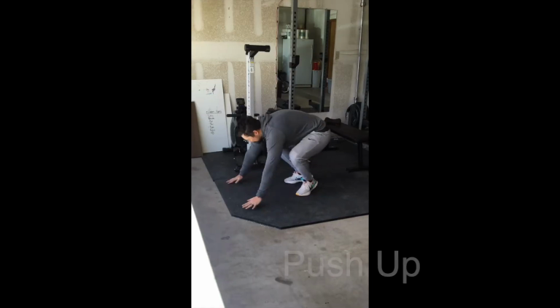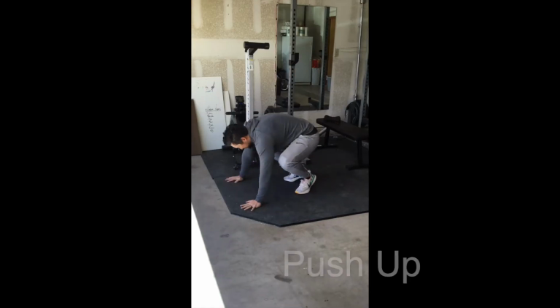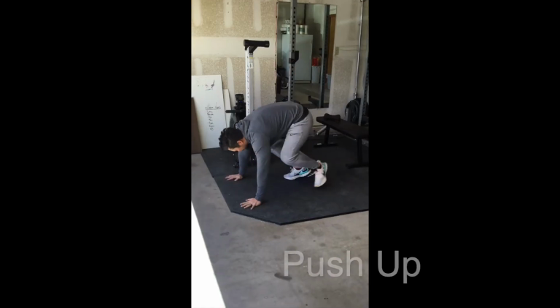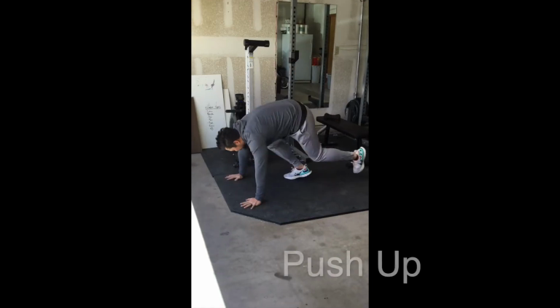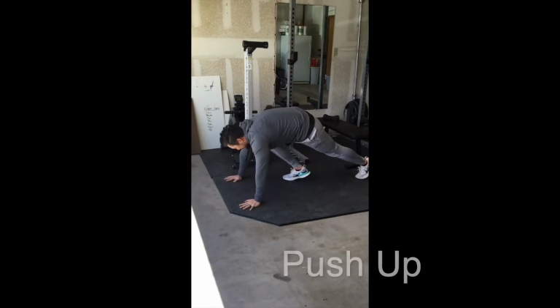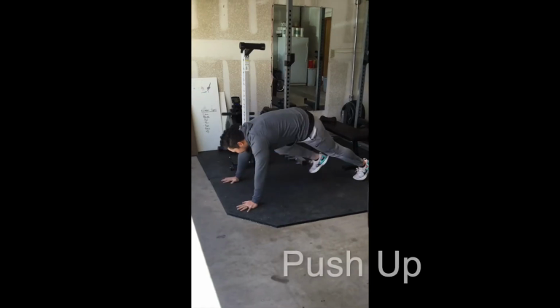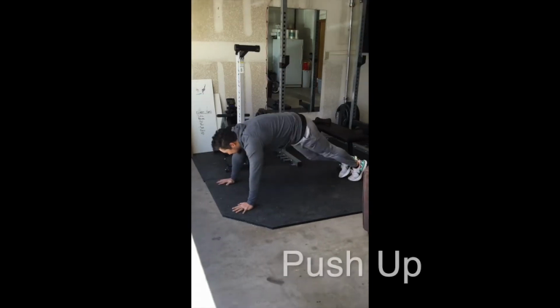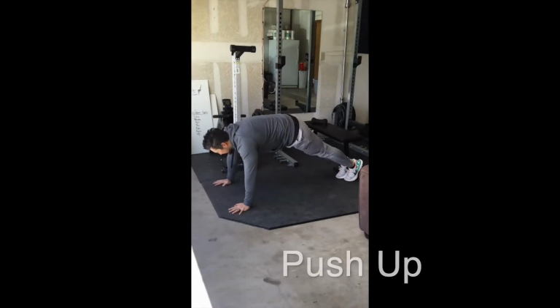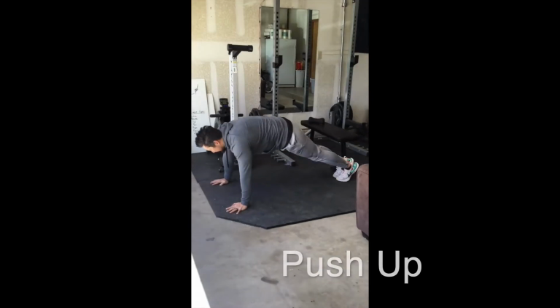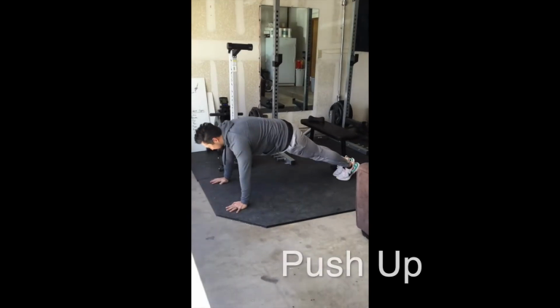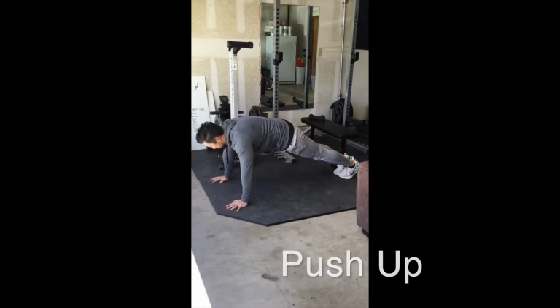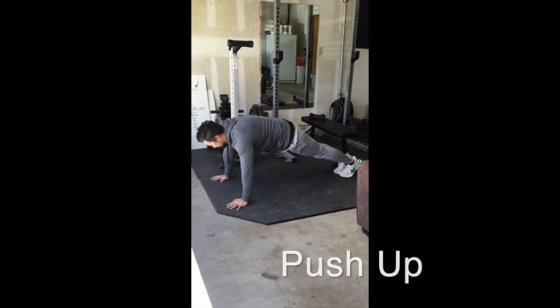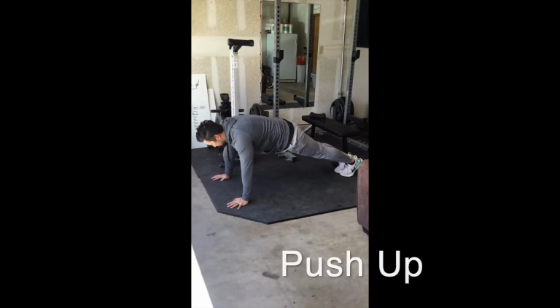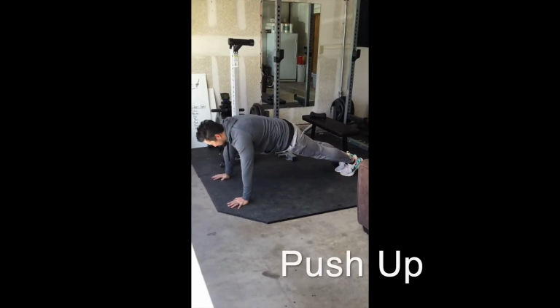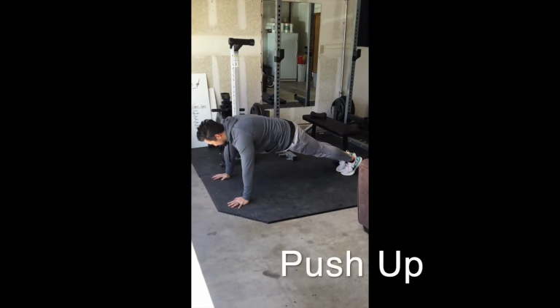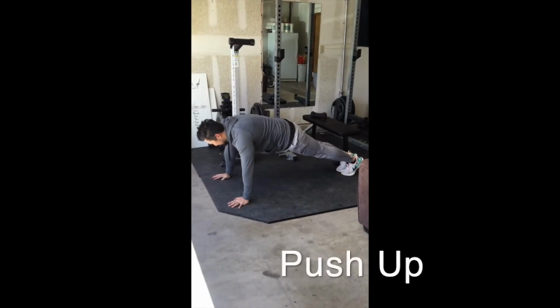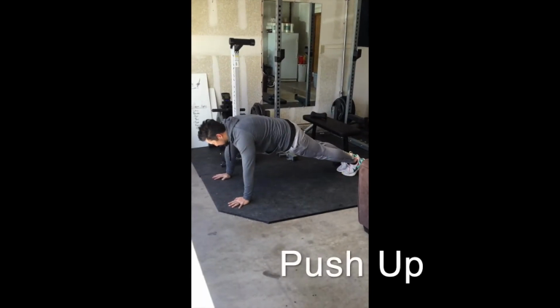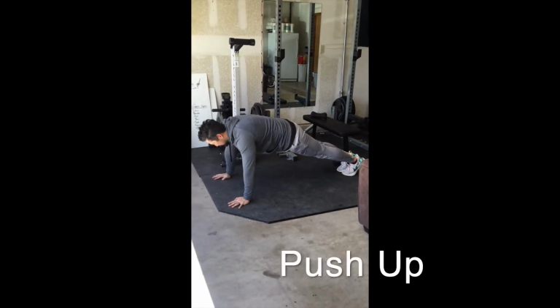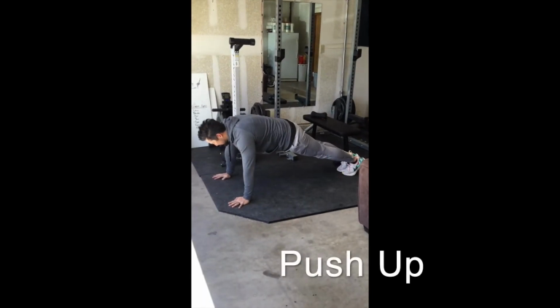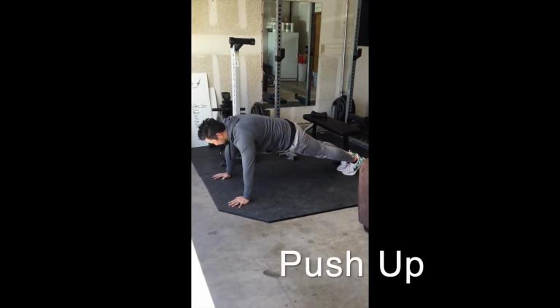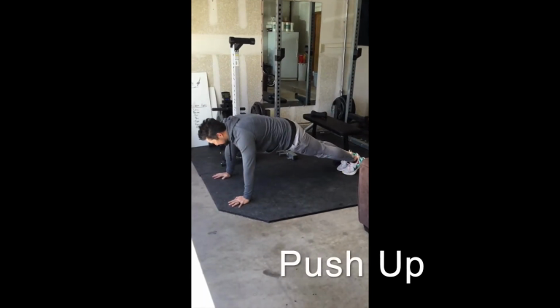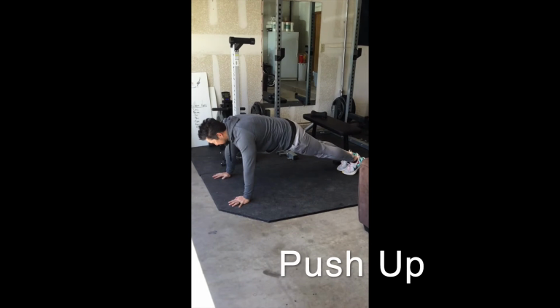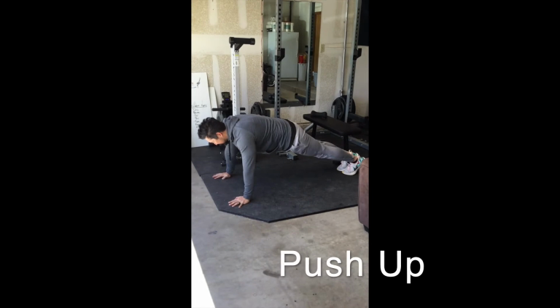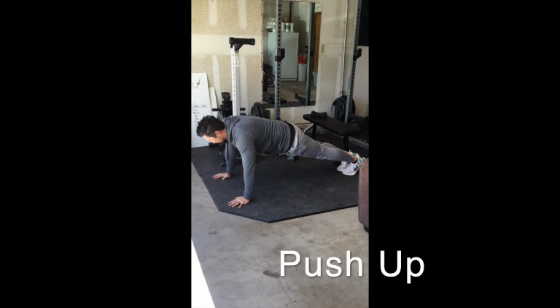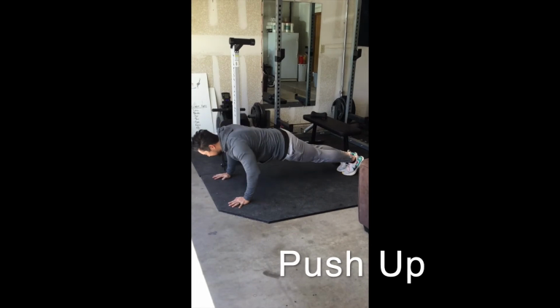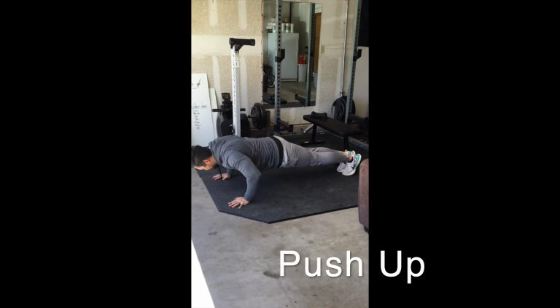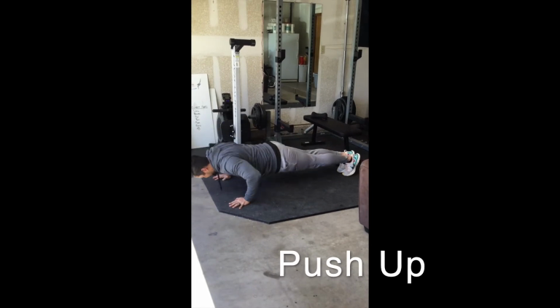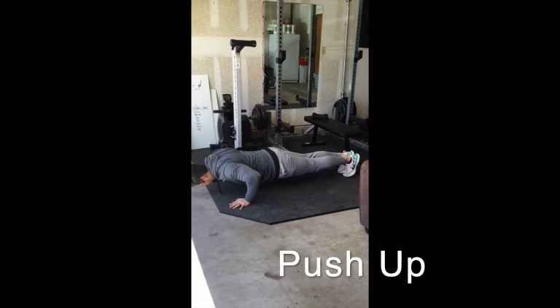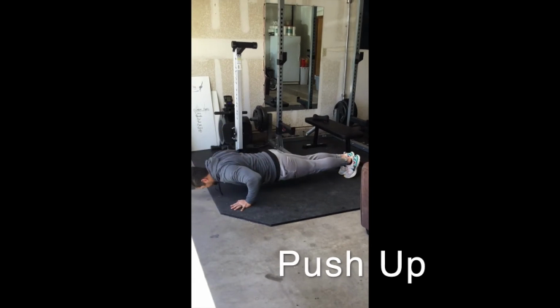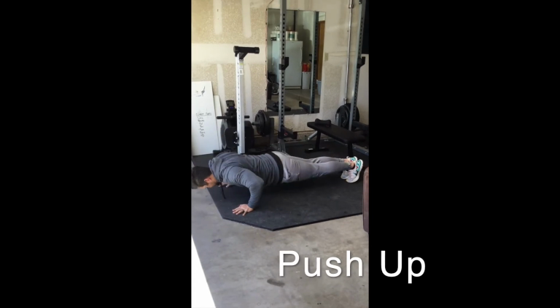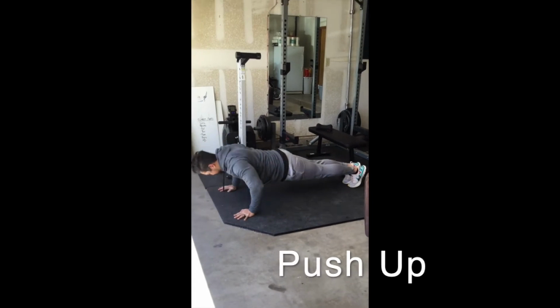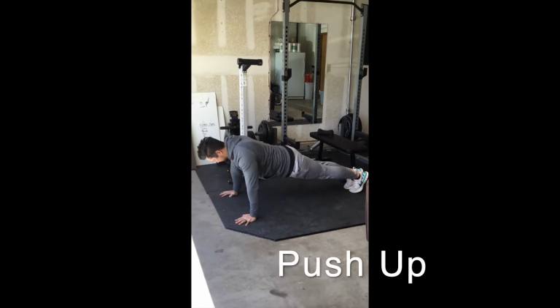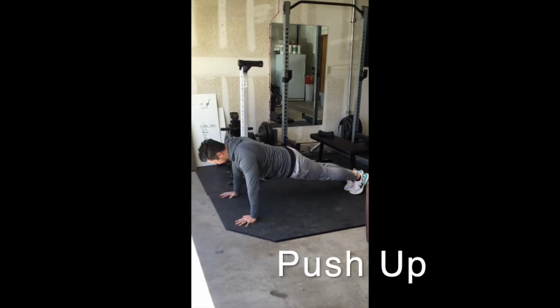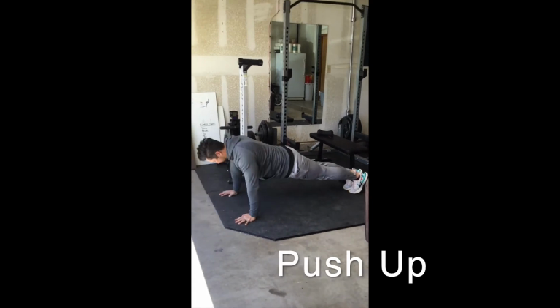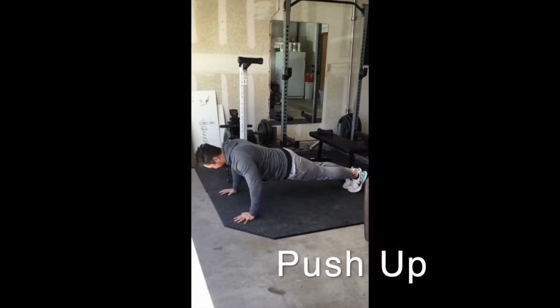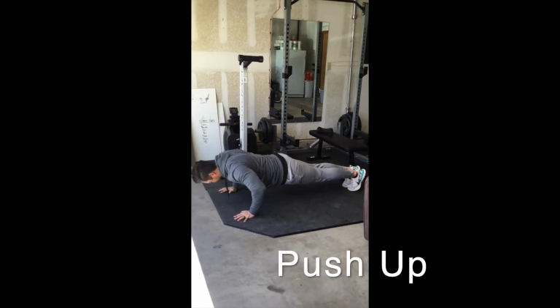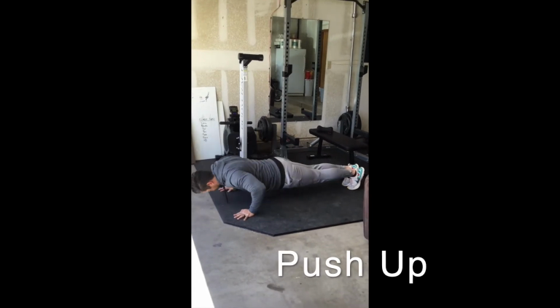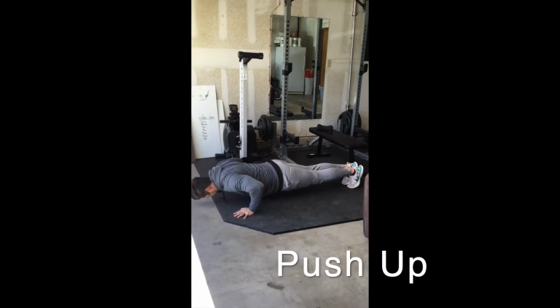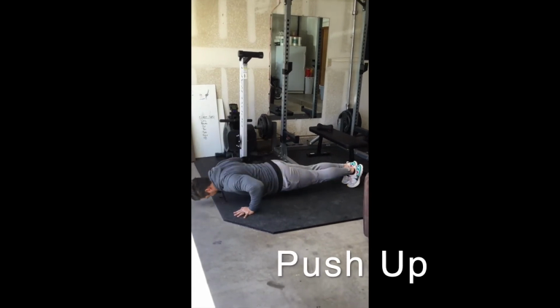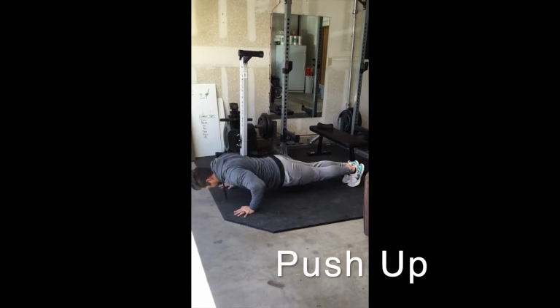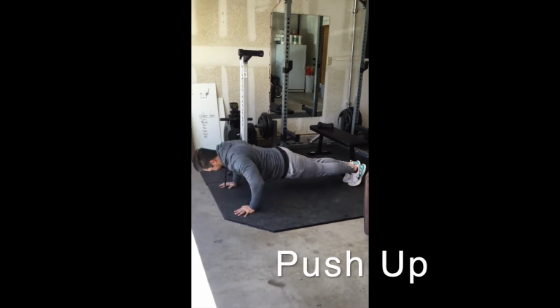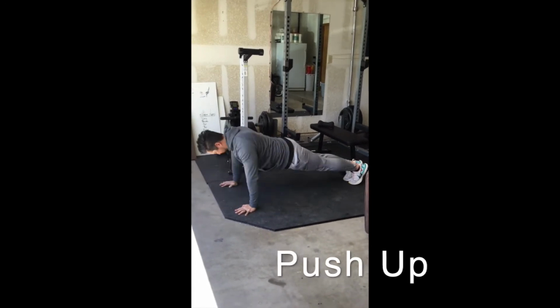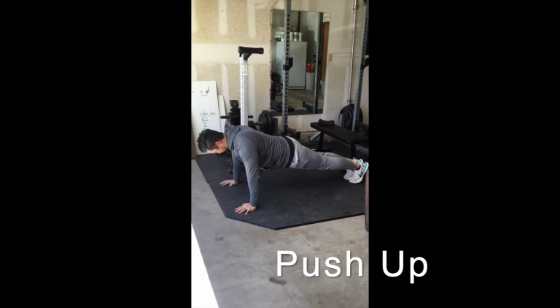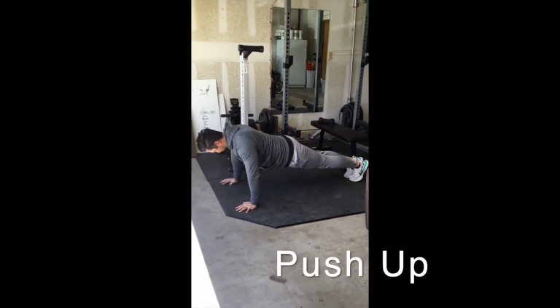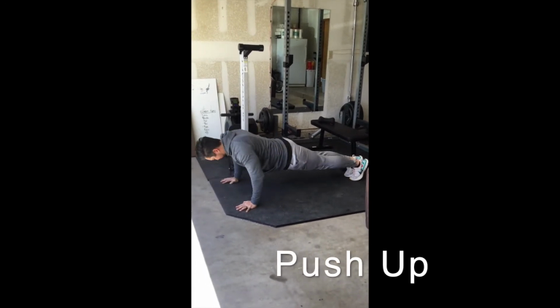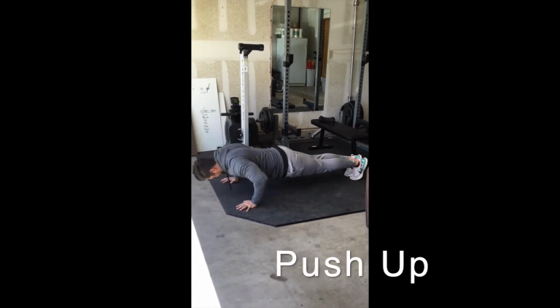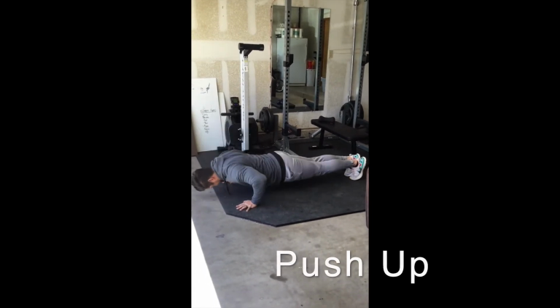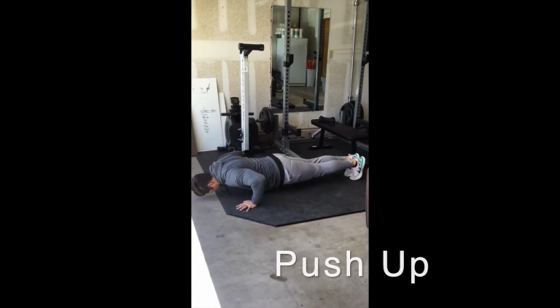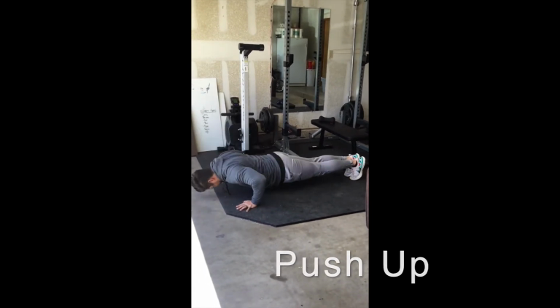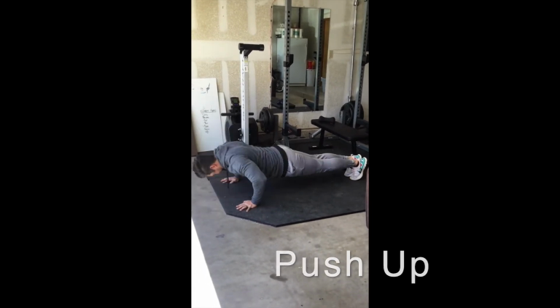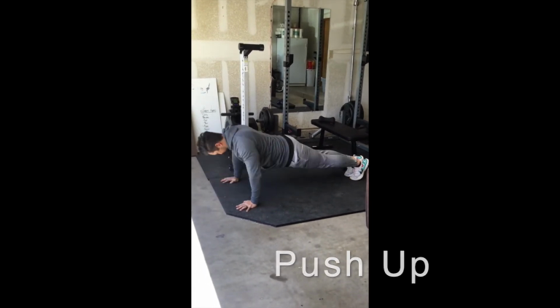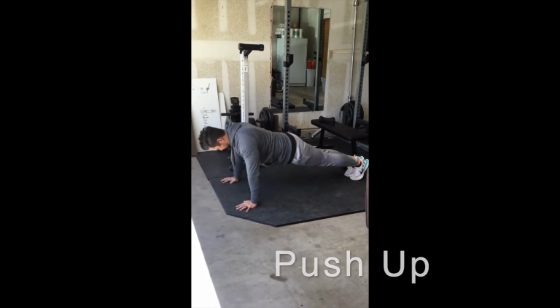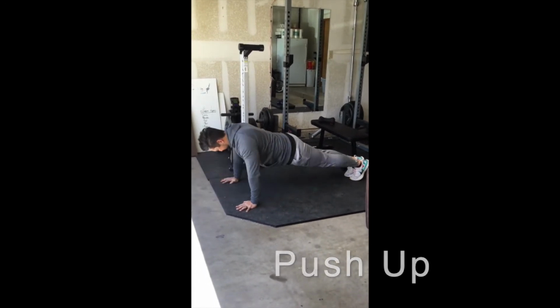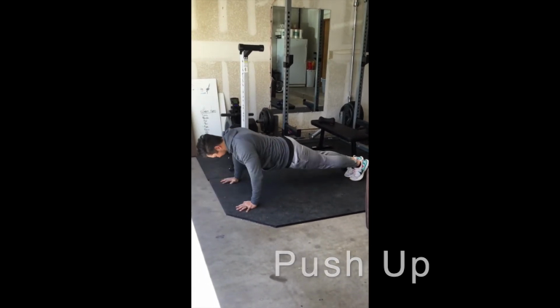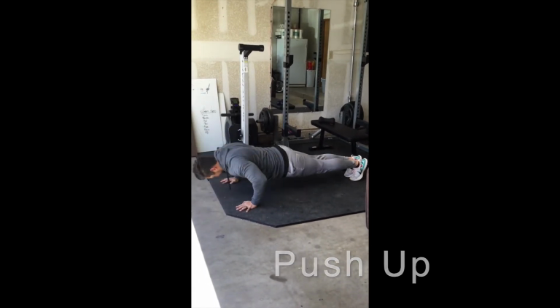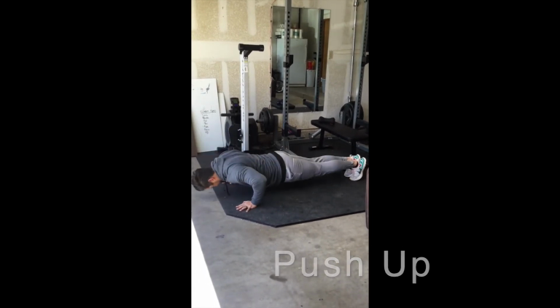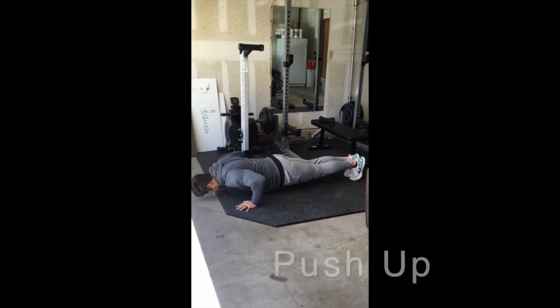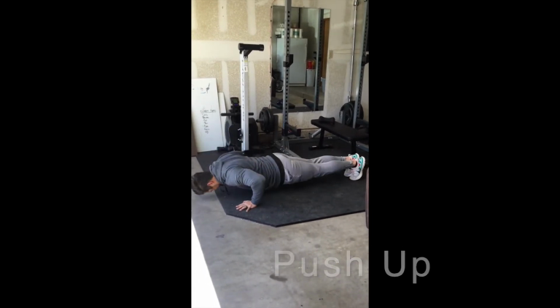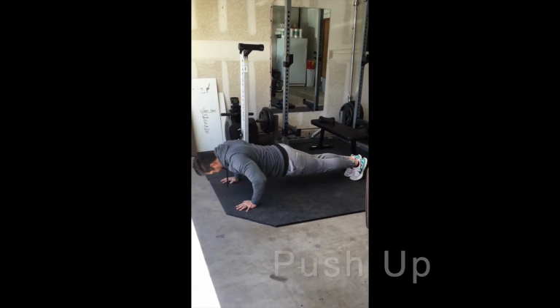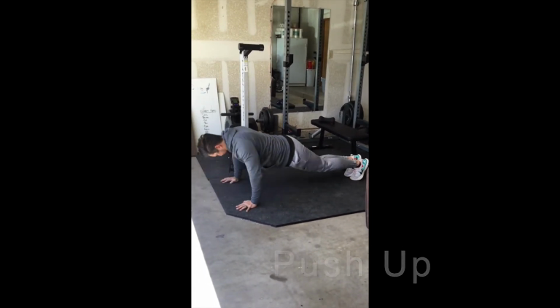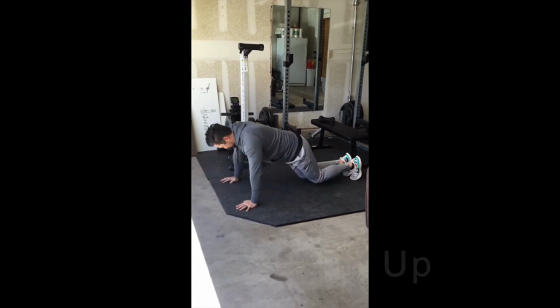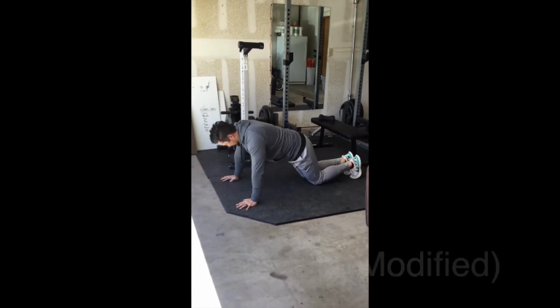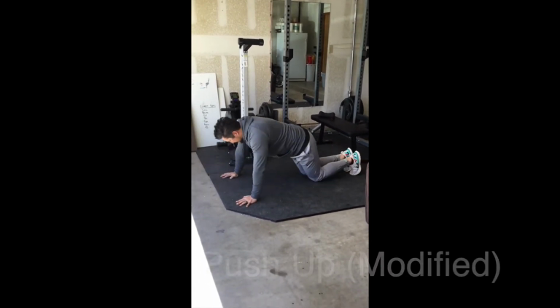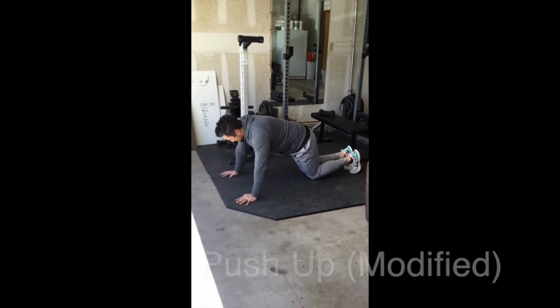In a push-up position, slowly lower your chest towards the floor, keeping your body in a straight line the whole time, then press back up.